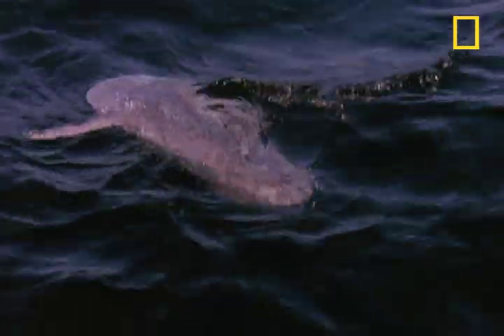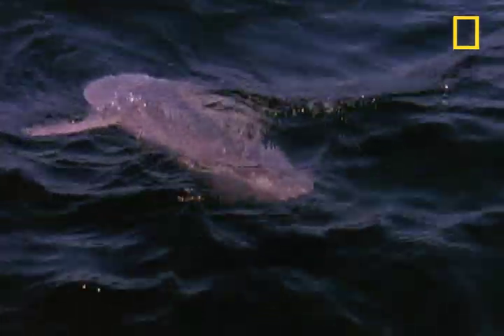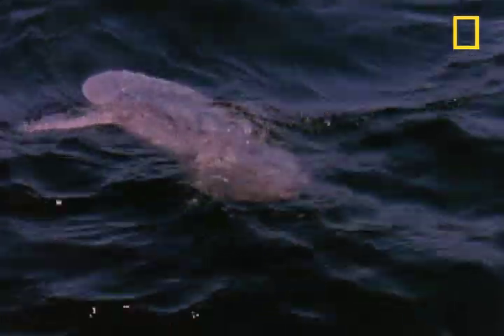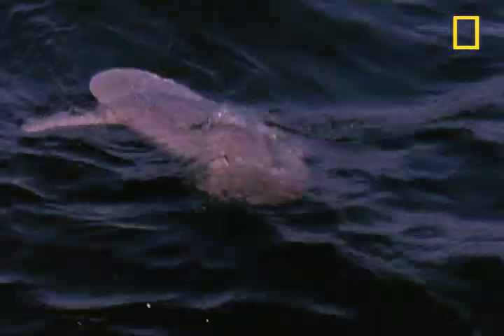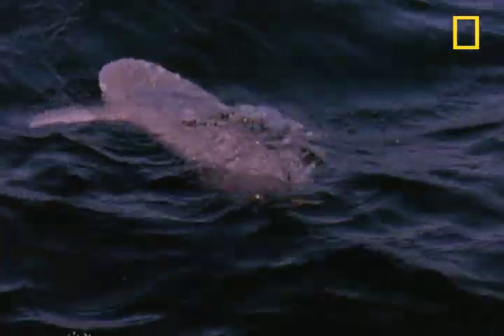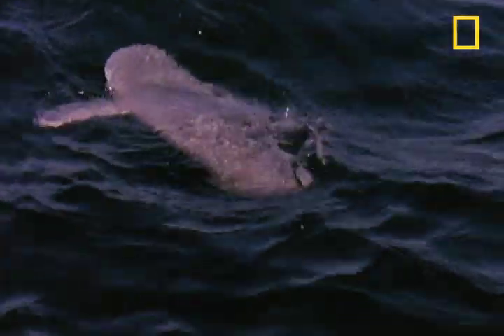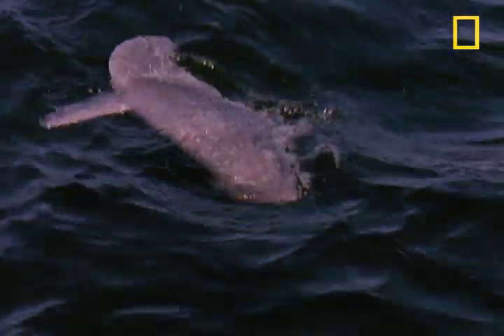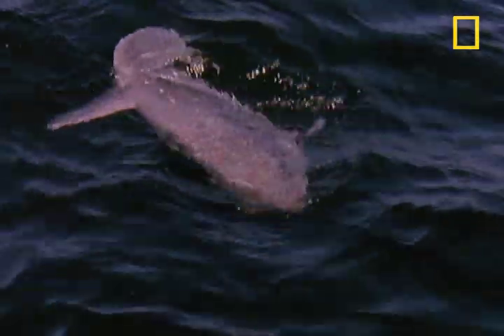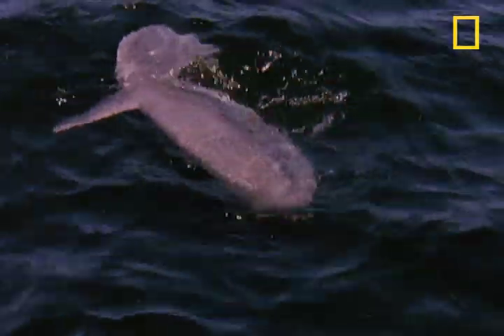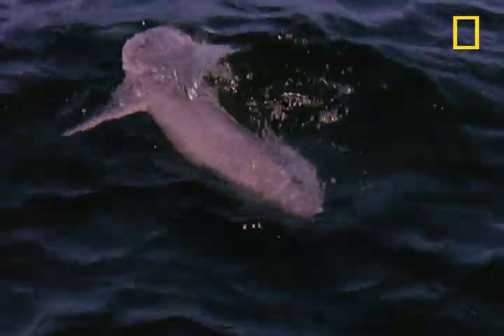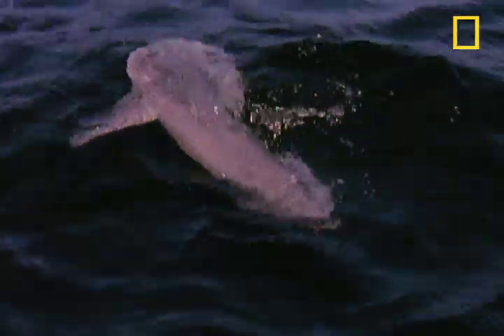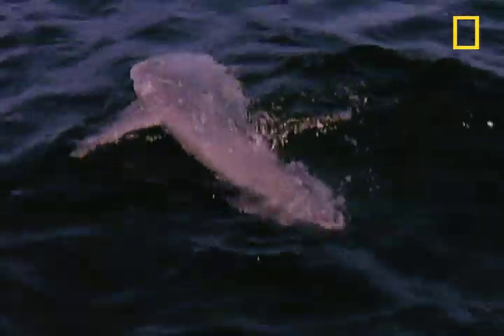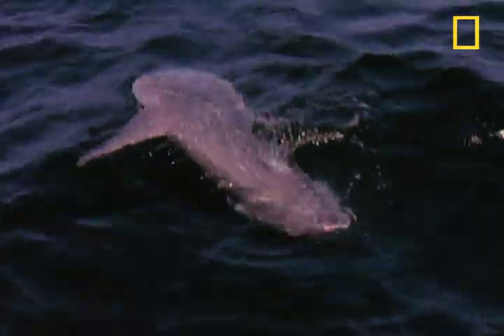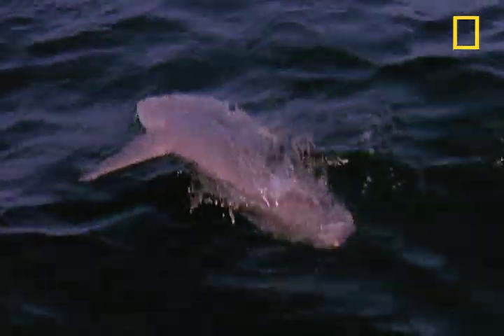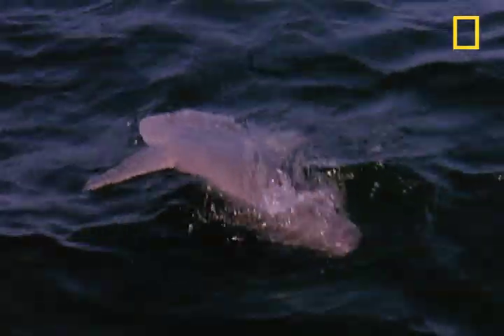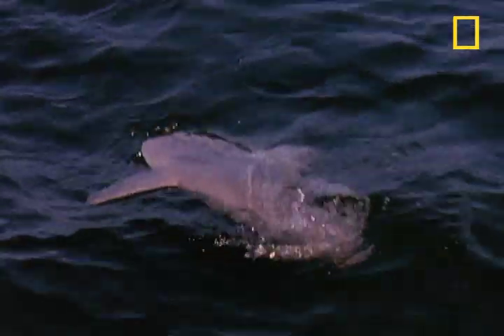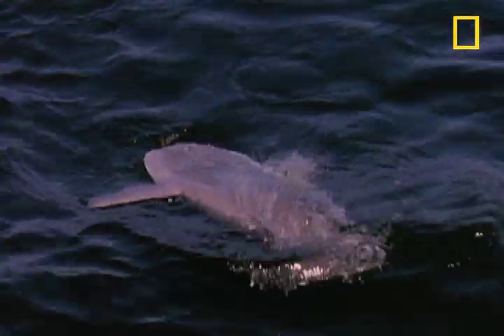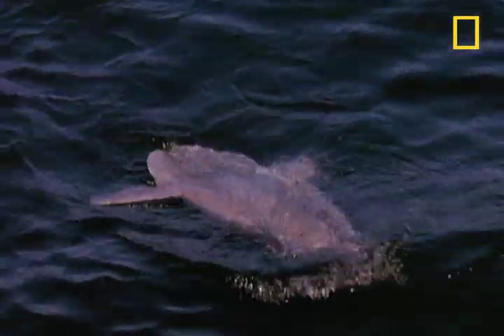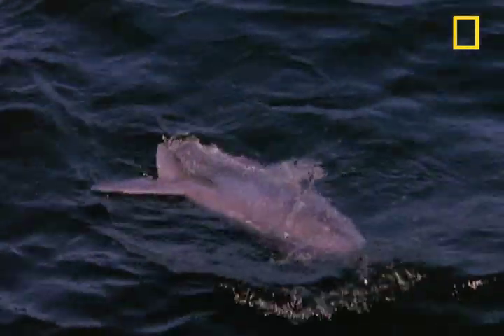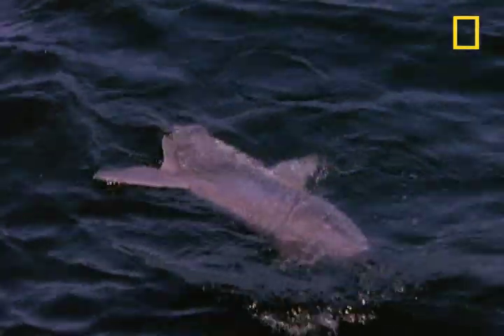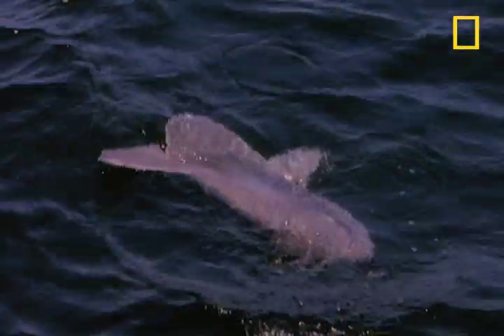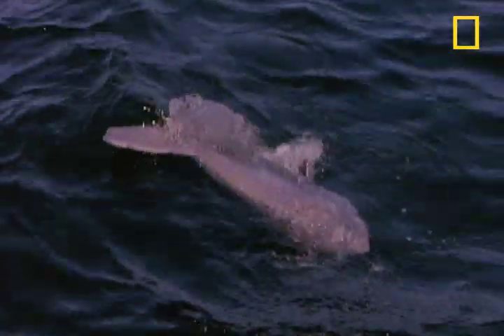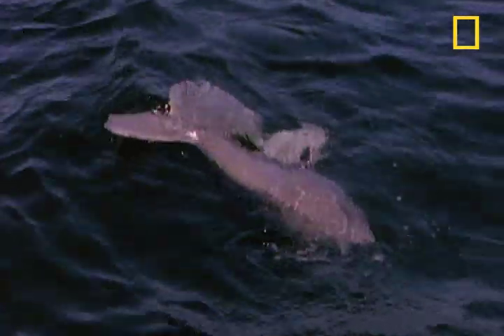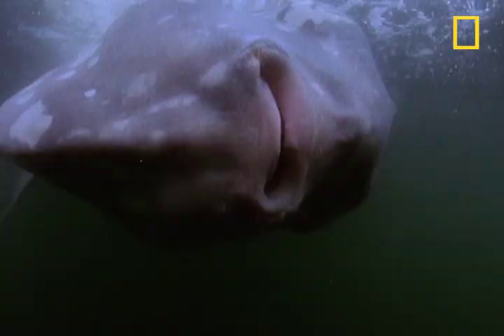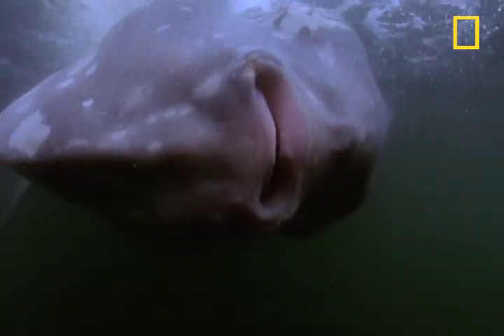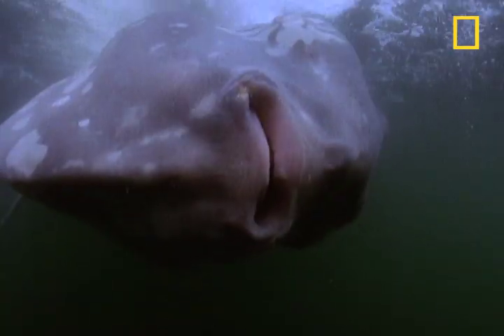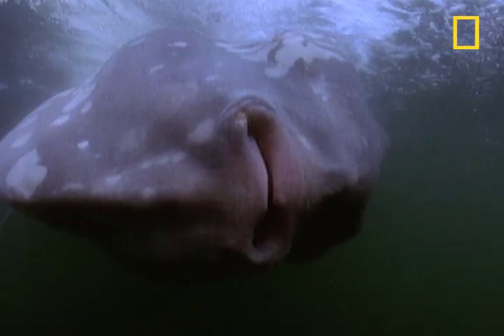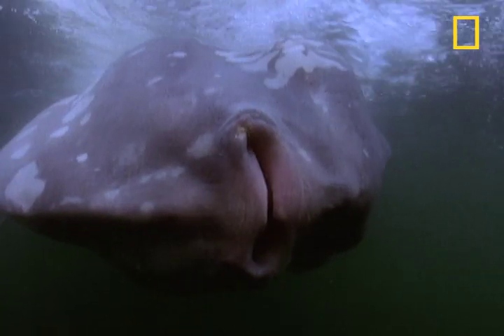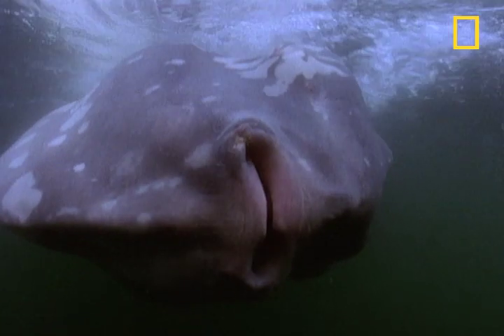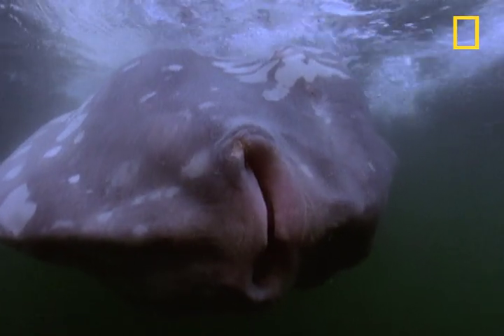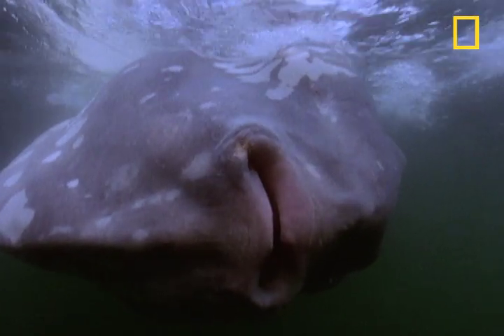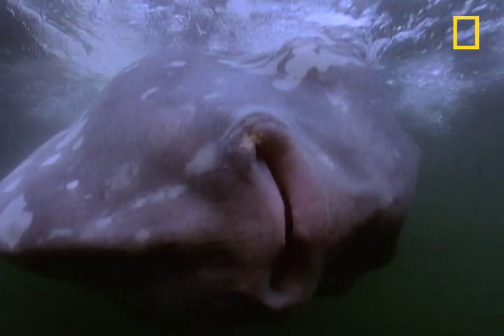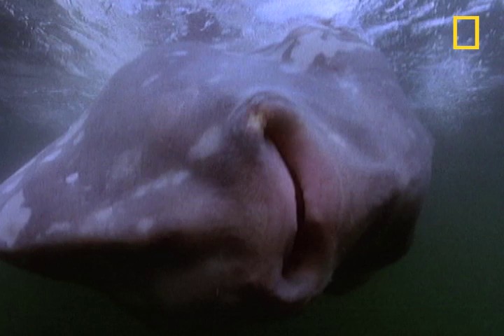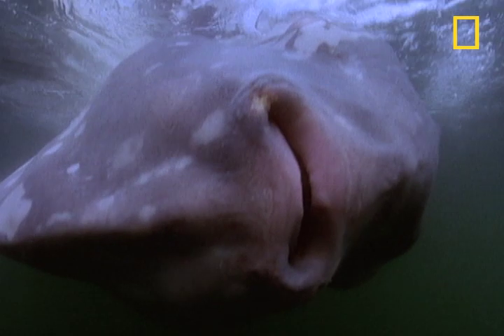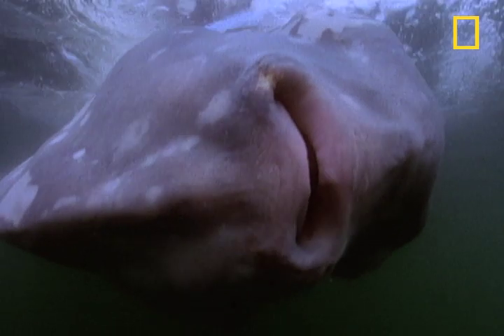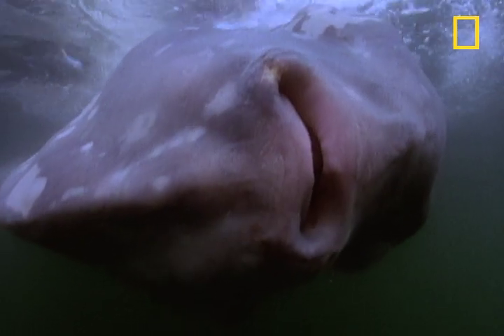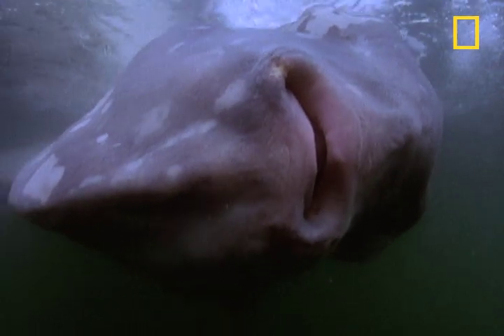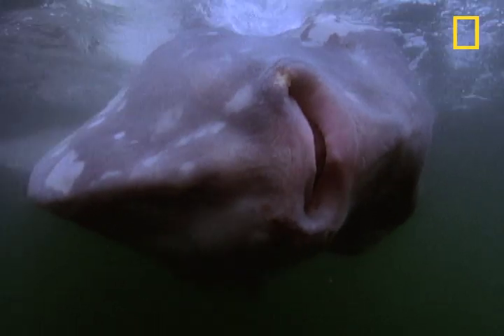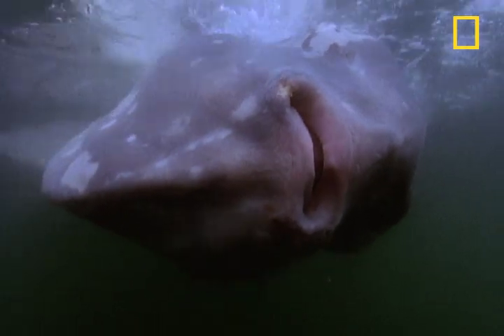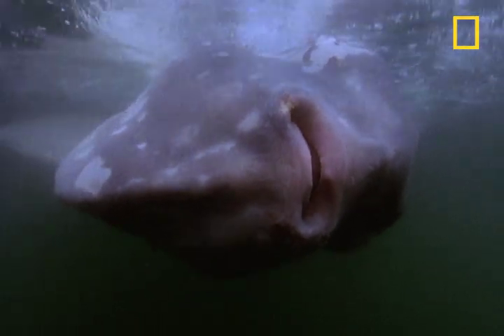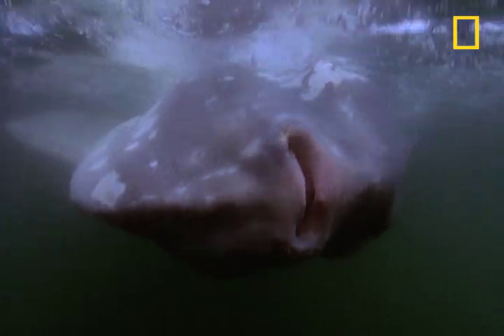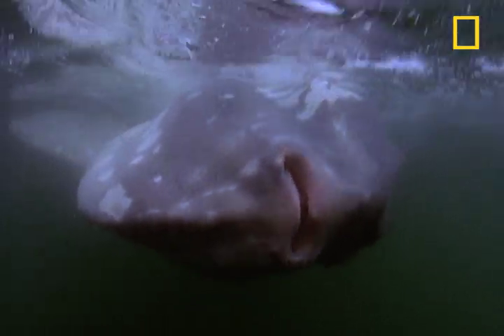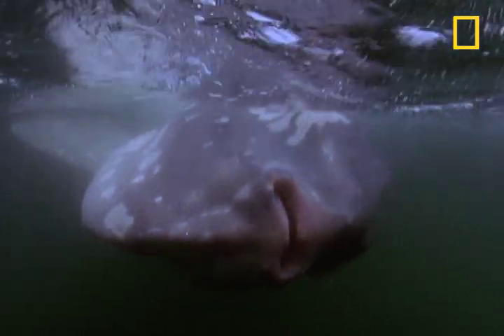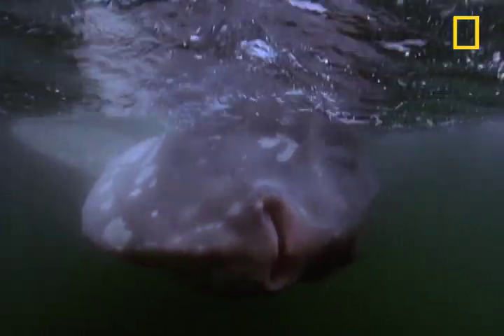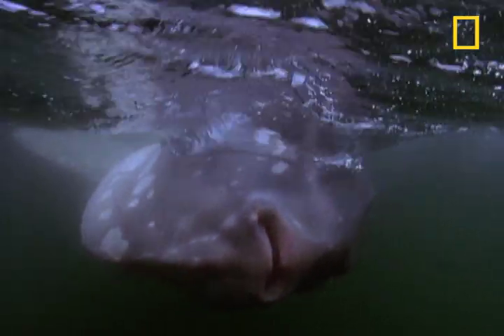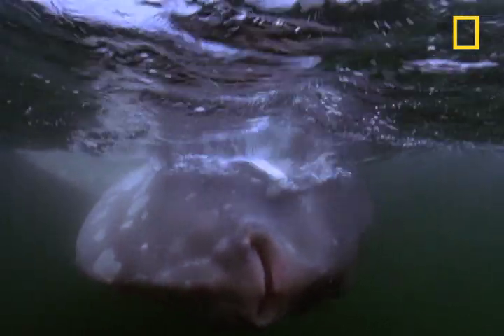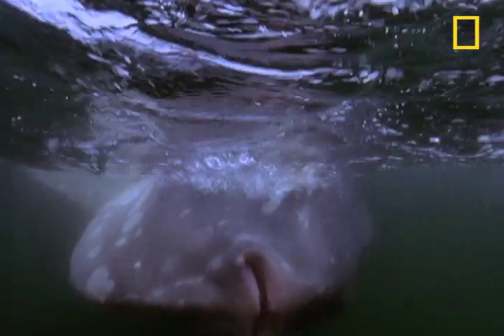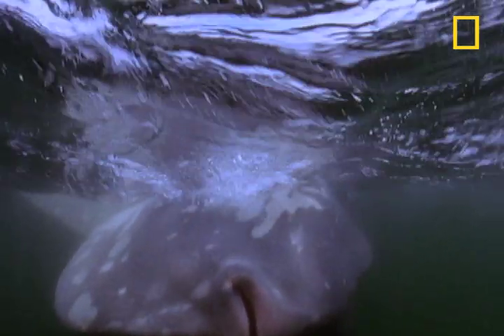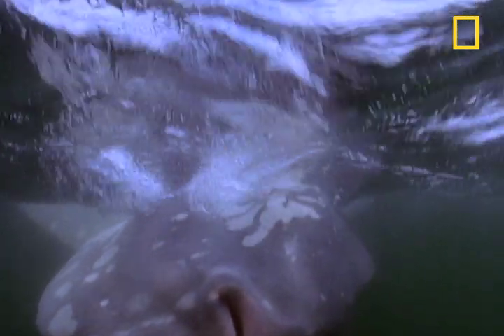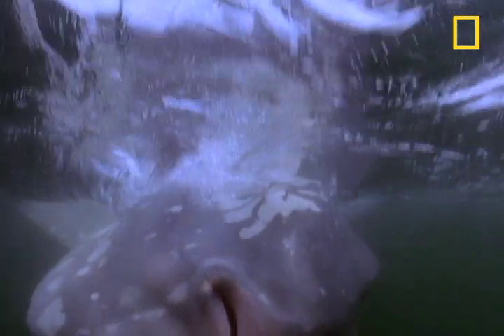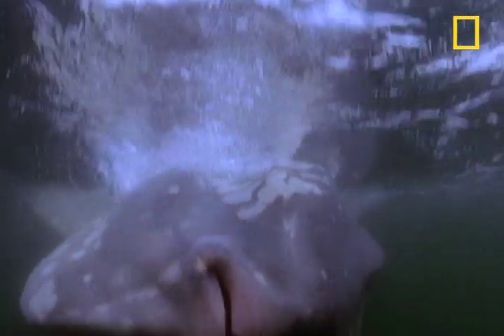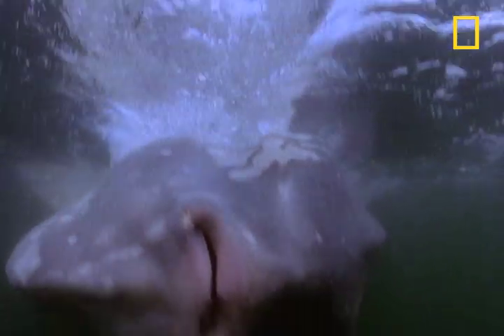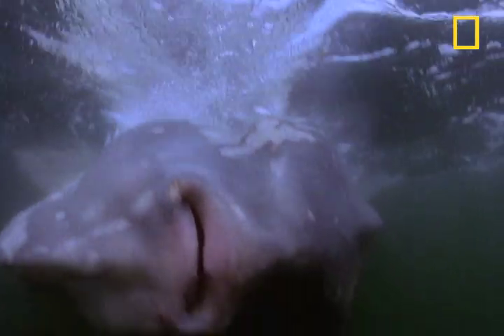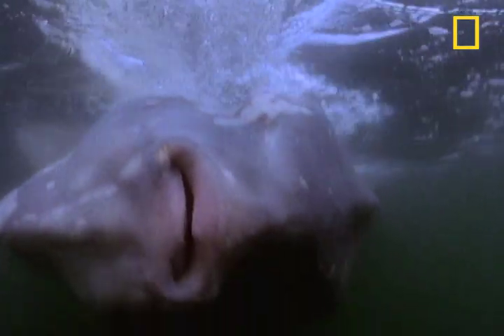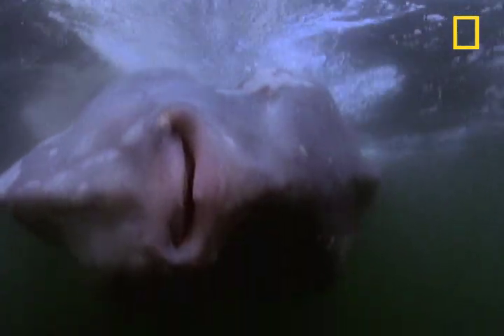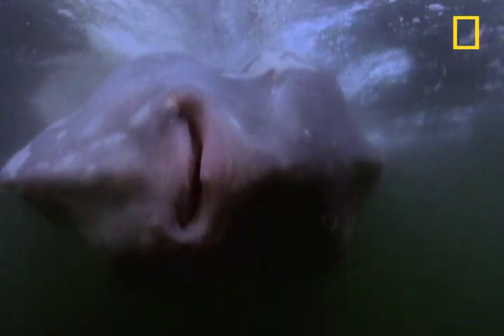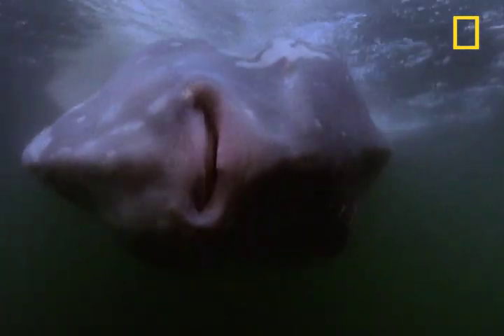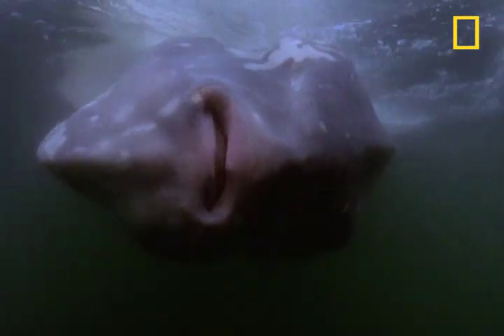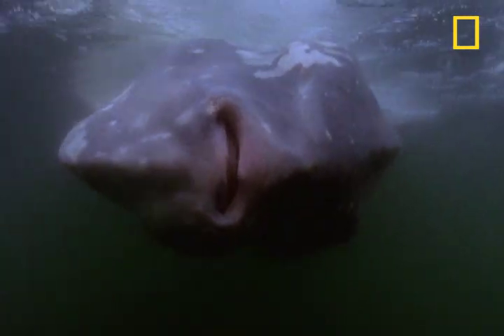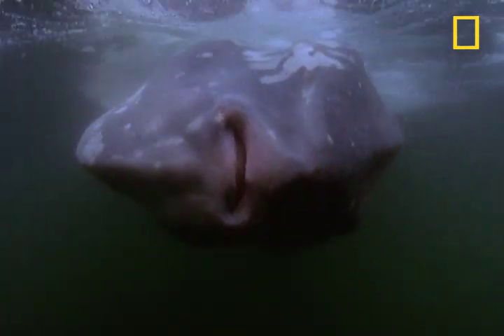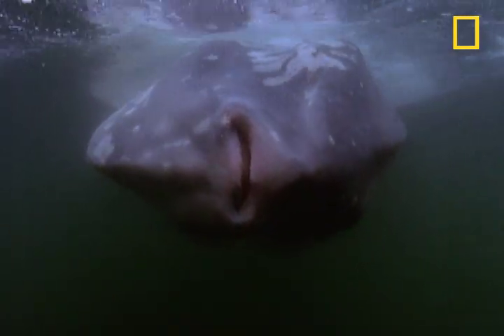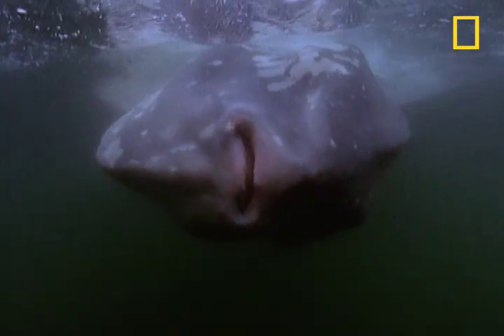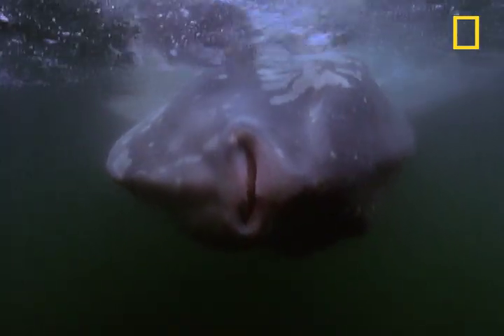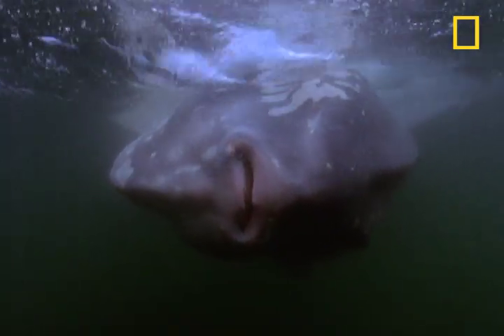To put that in perspective, a mola mola can gain over 60 million times its birth weight.